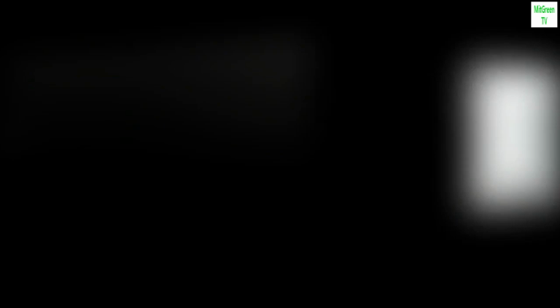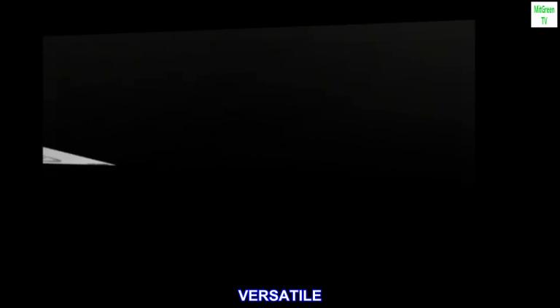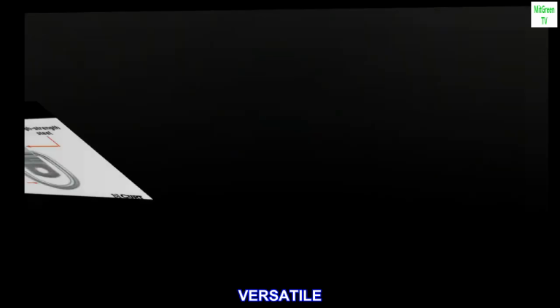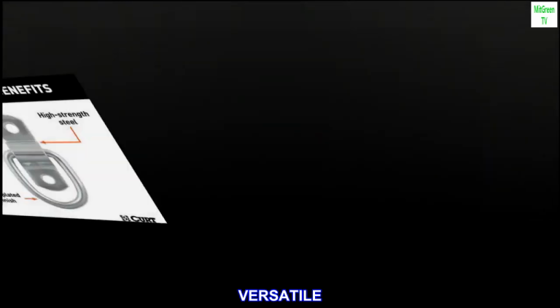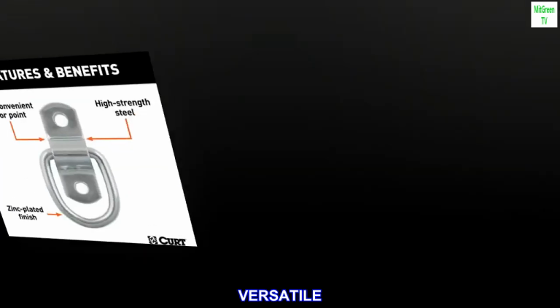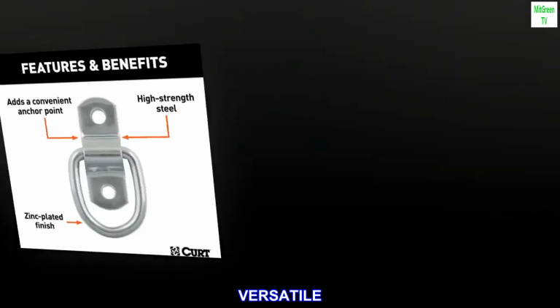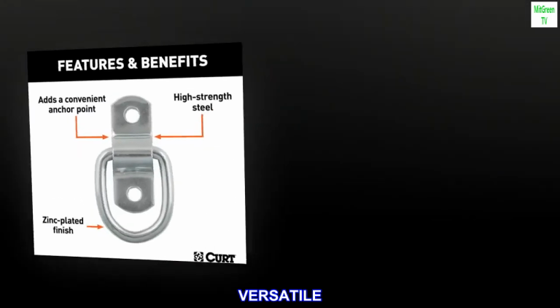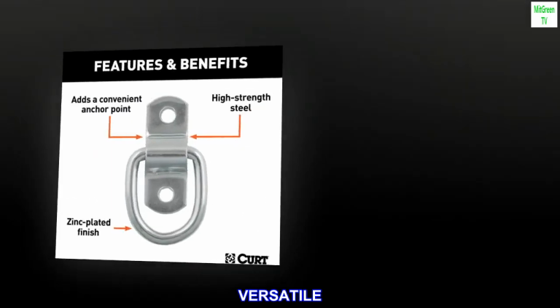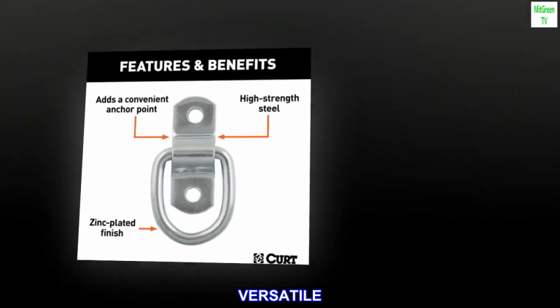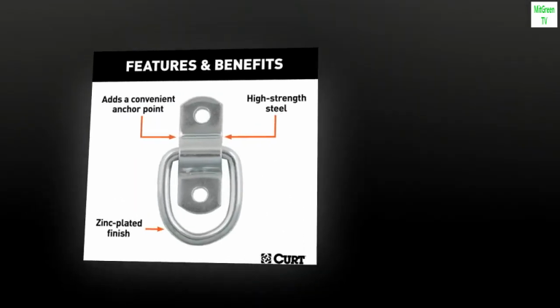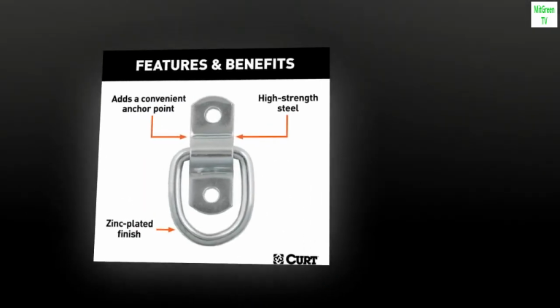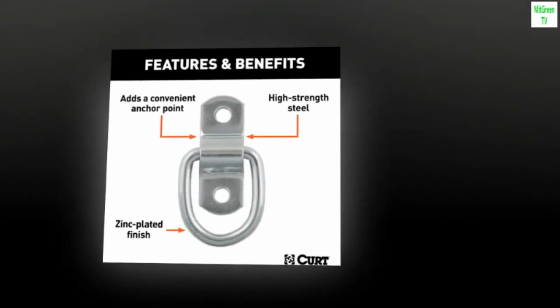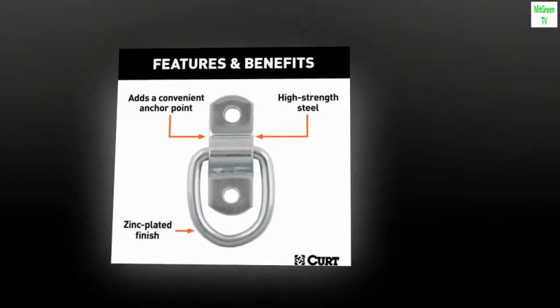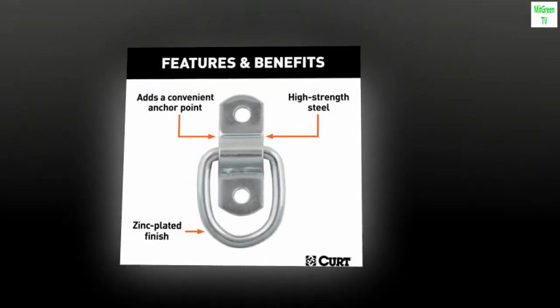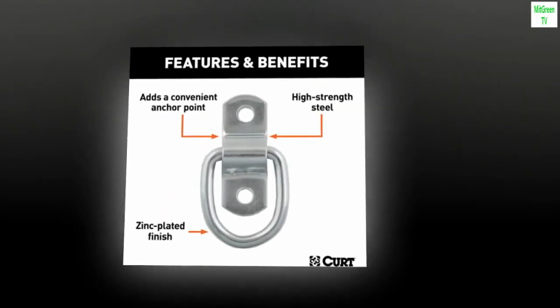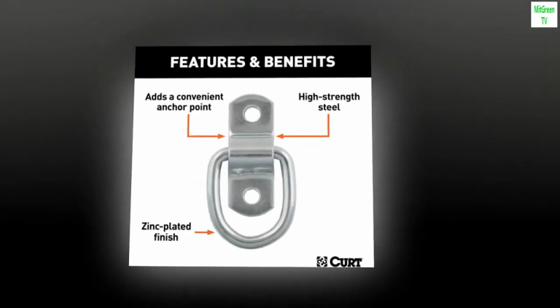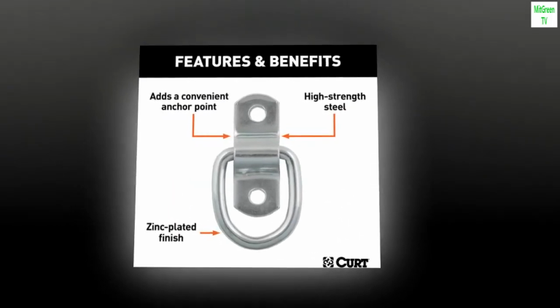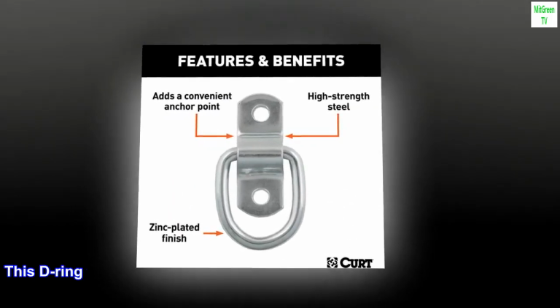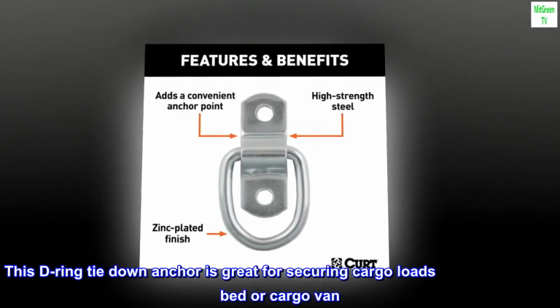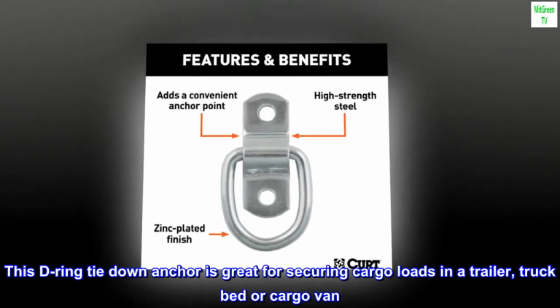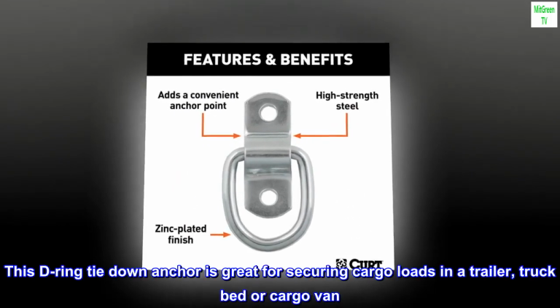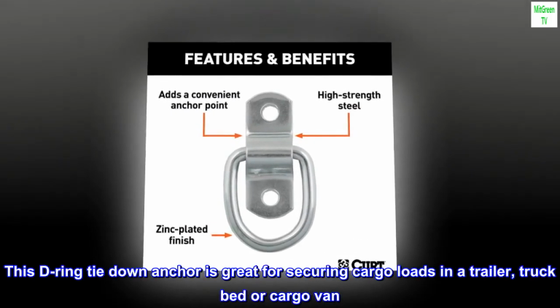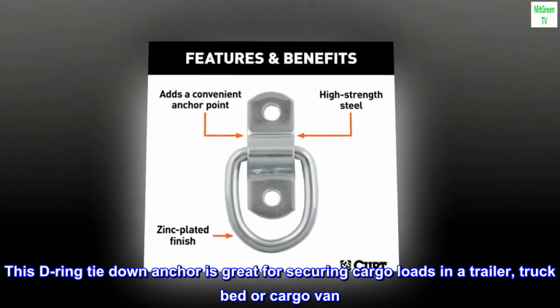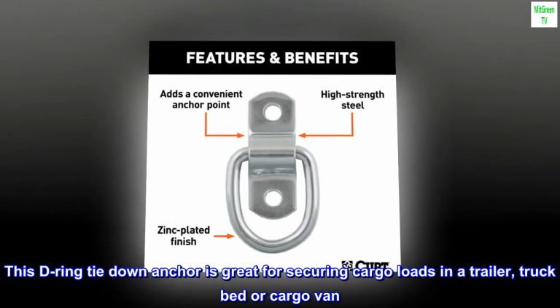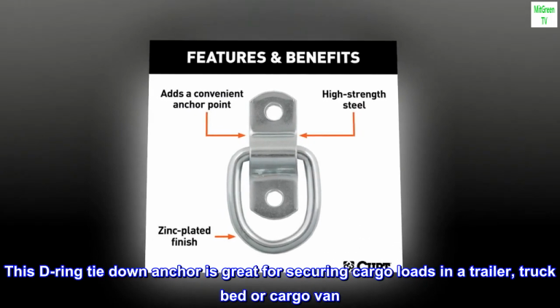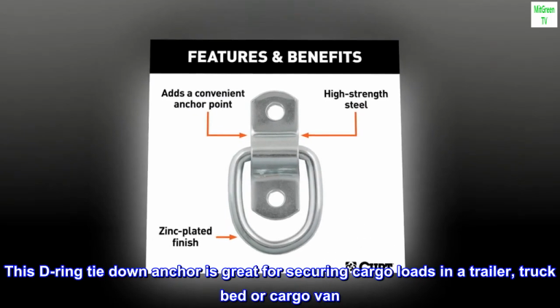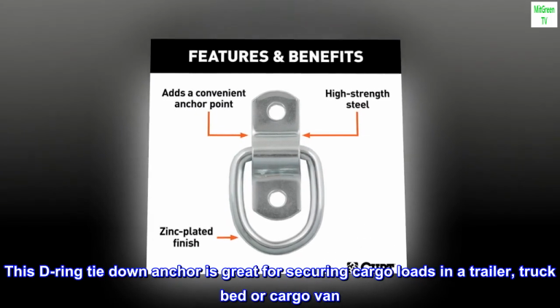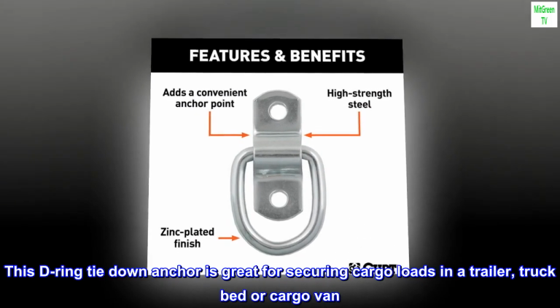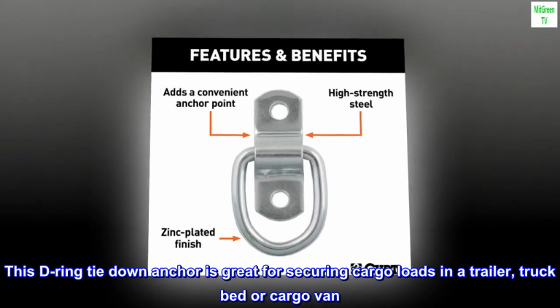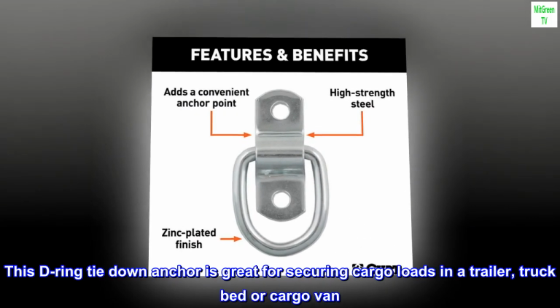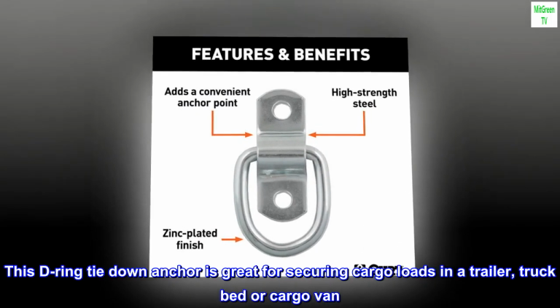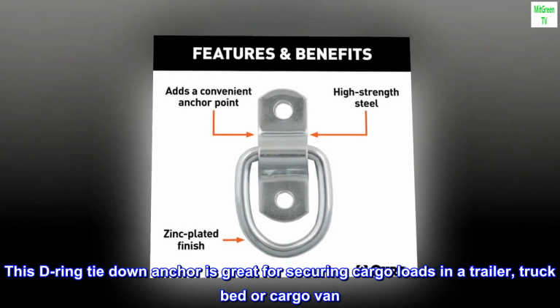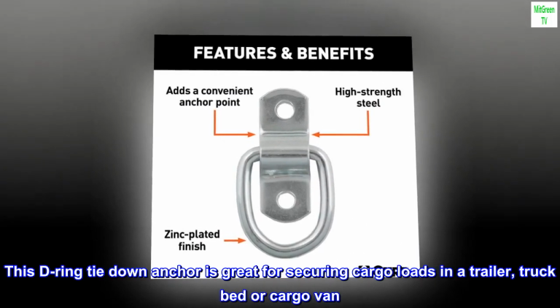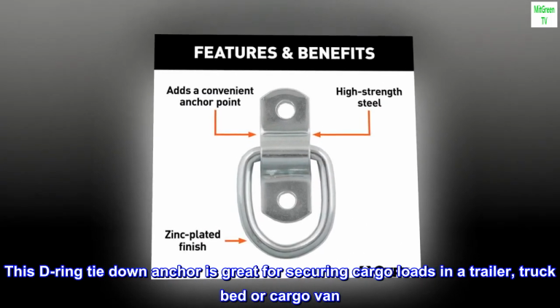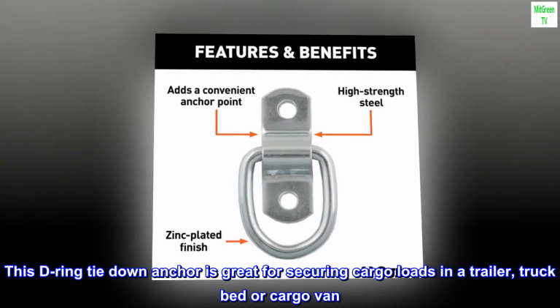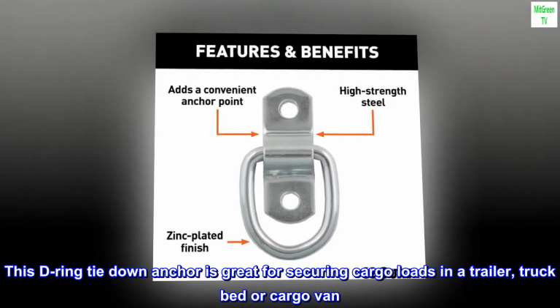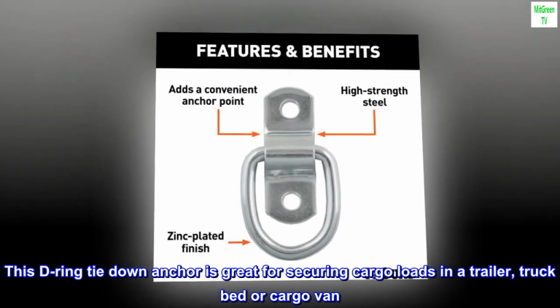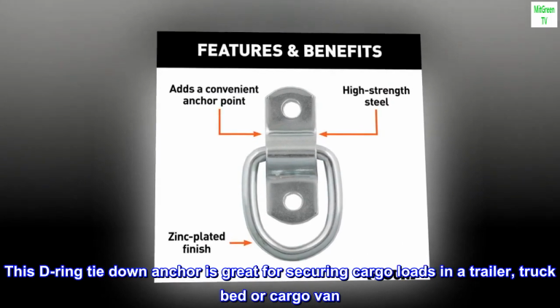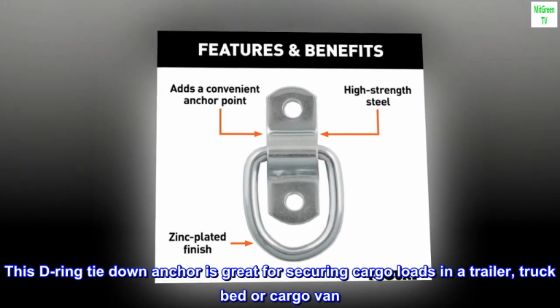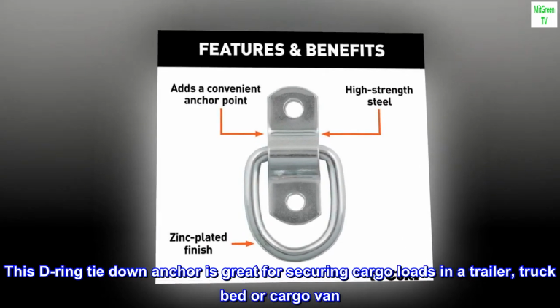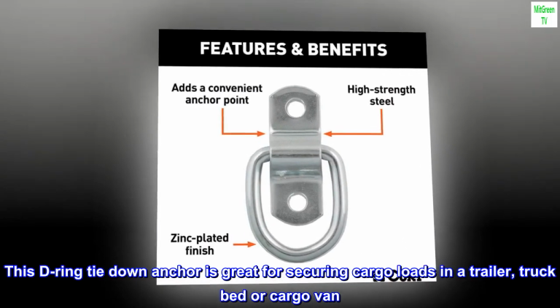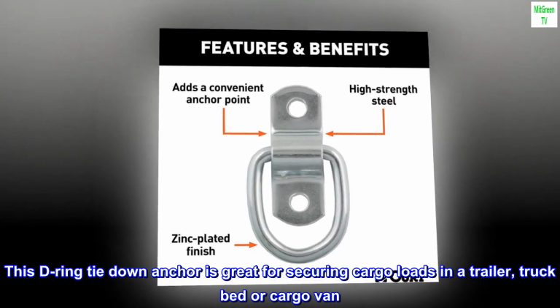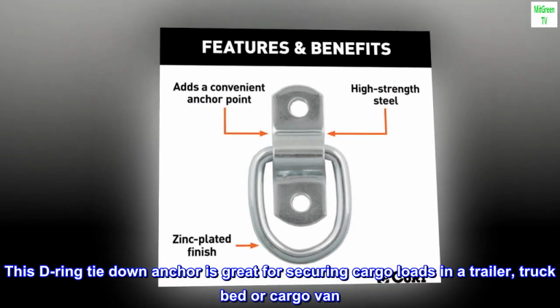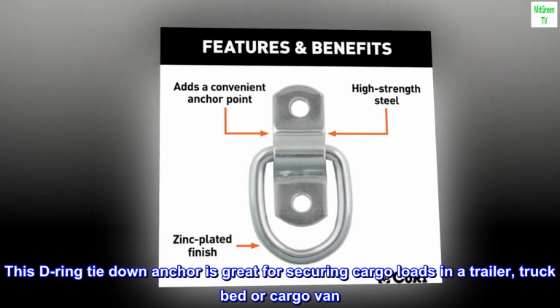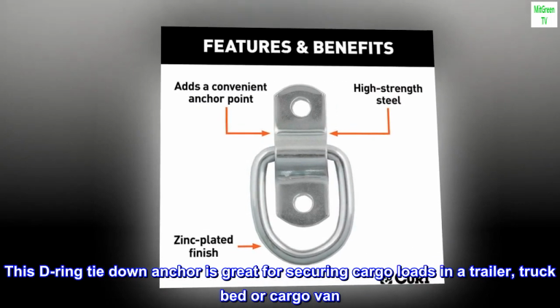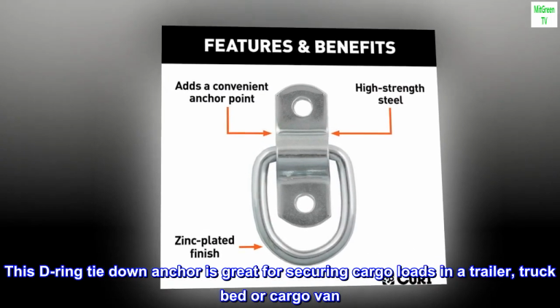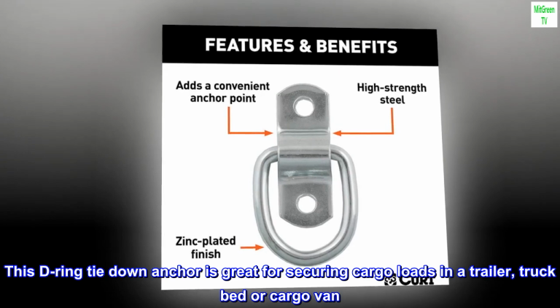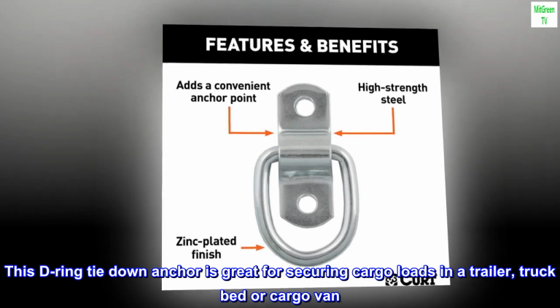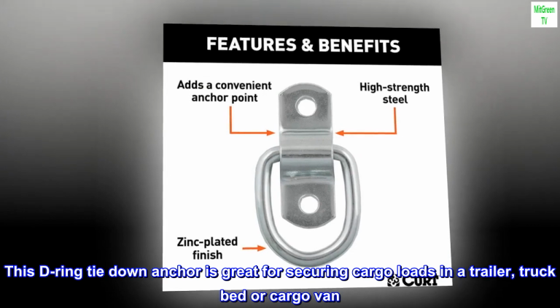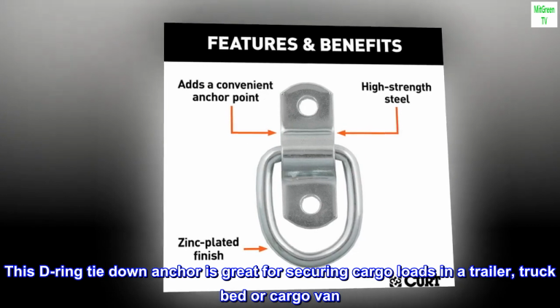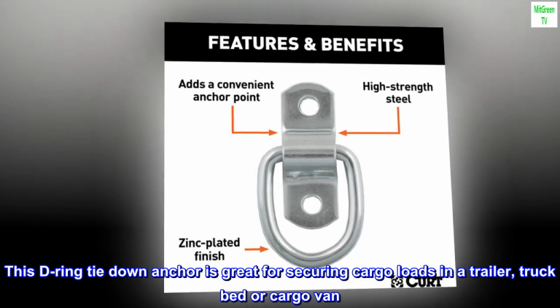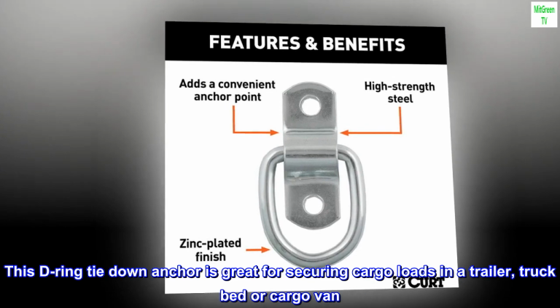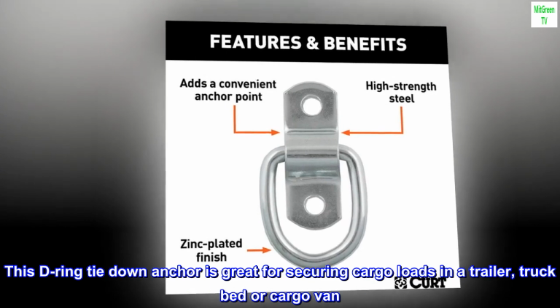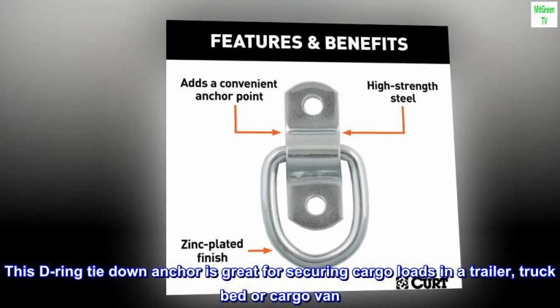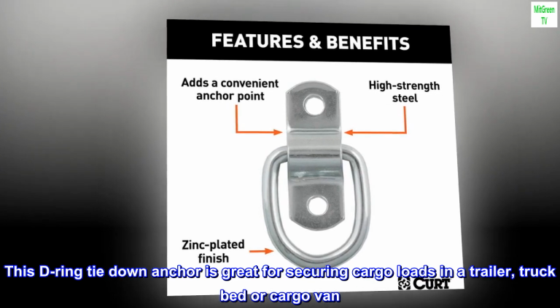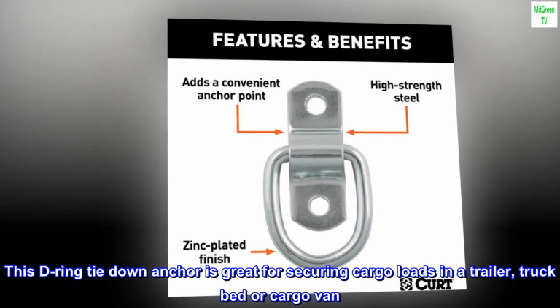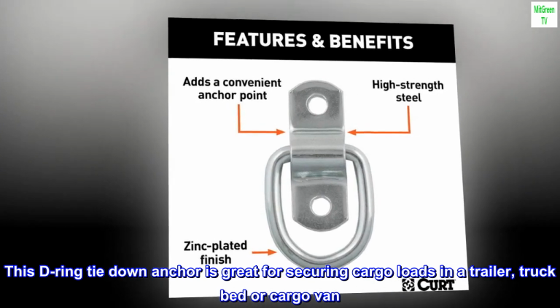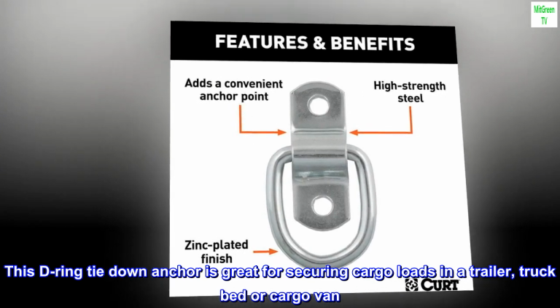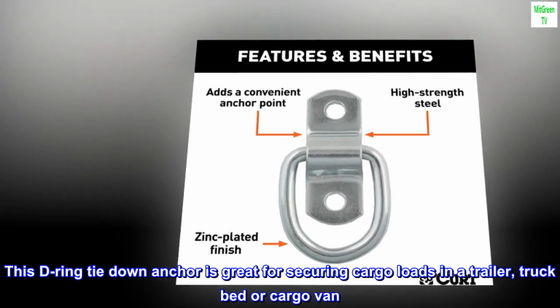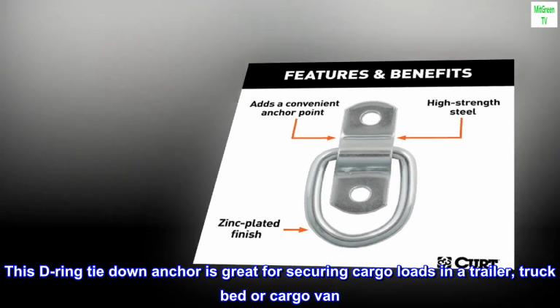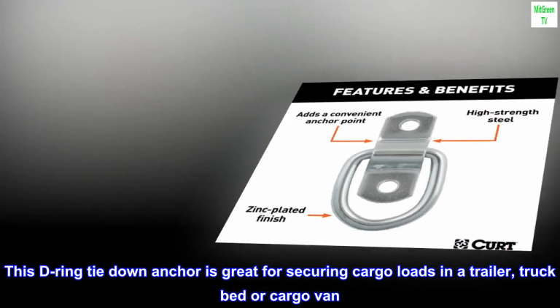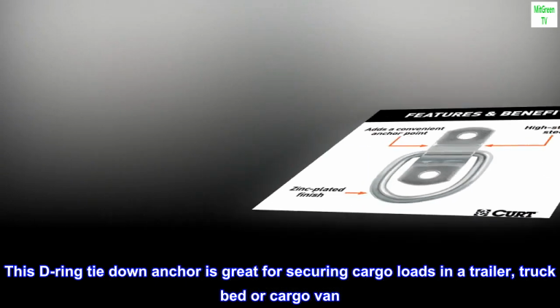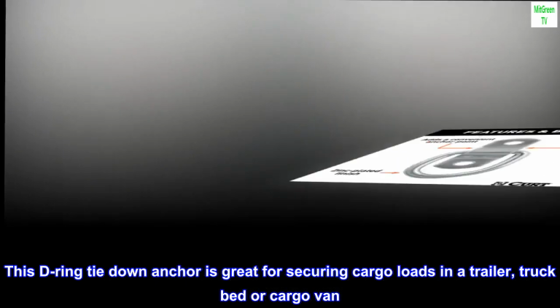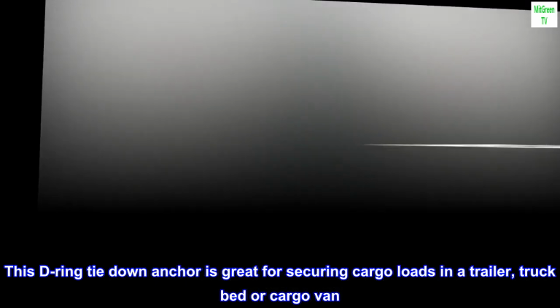Versatile. This D-ring tie-down anchor is great for securing cargo loads in a trailer, truck bed or cargo van.